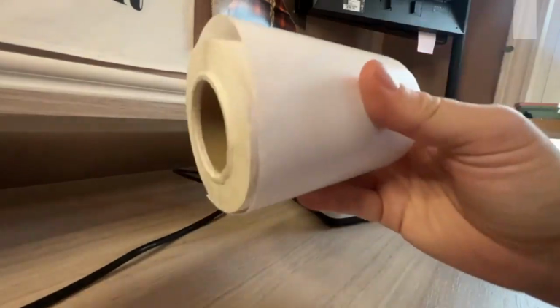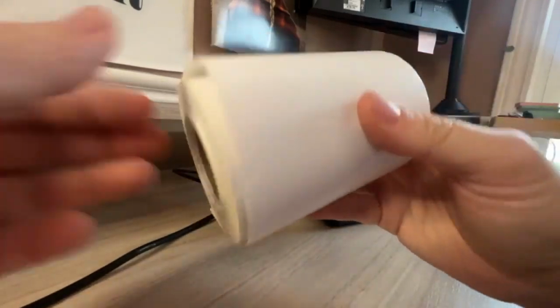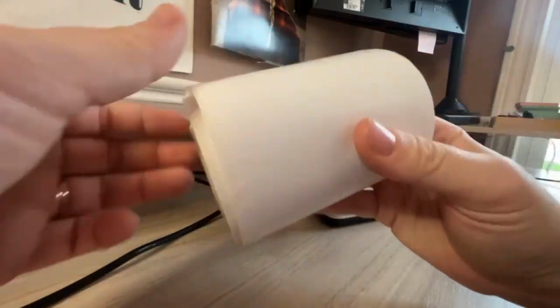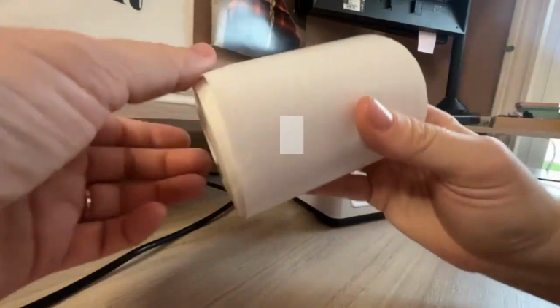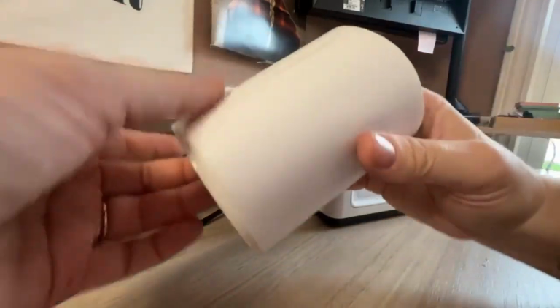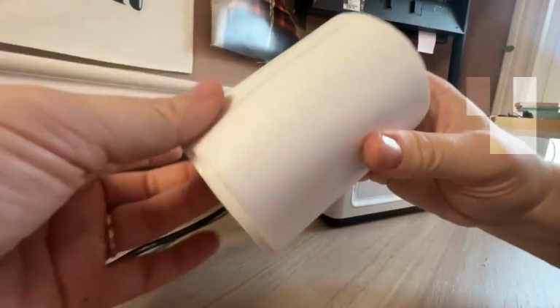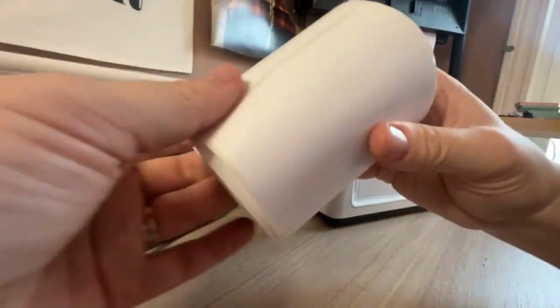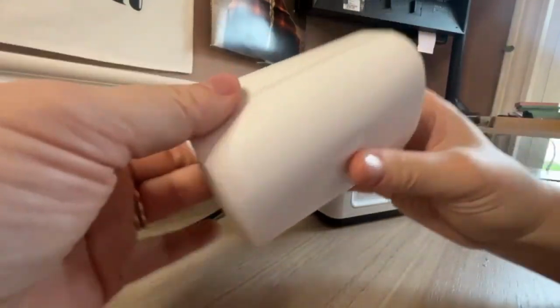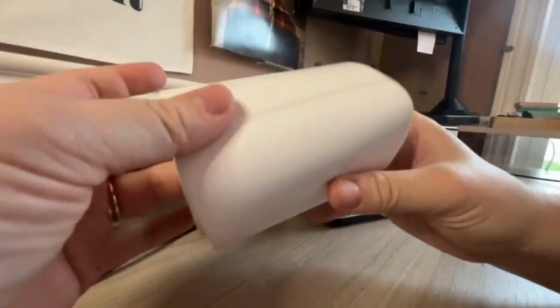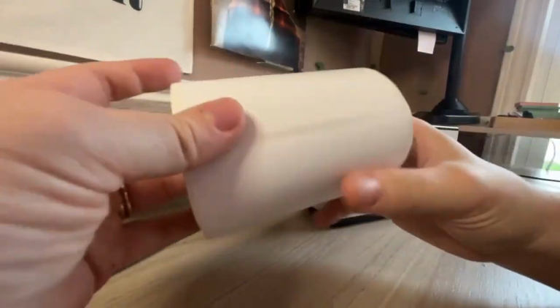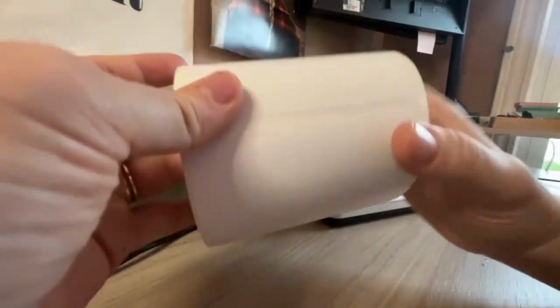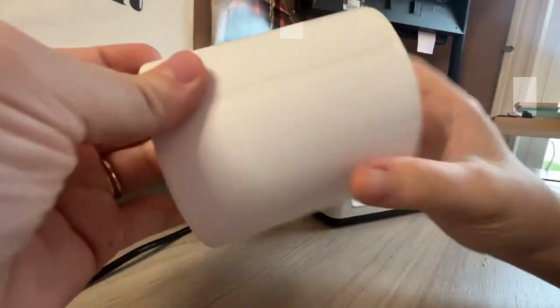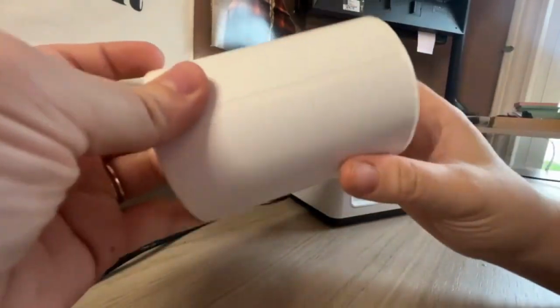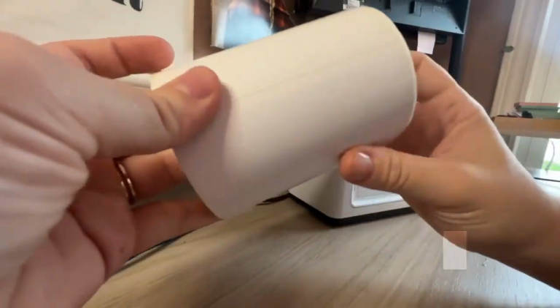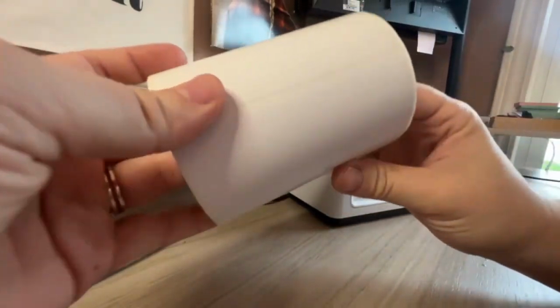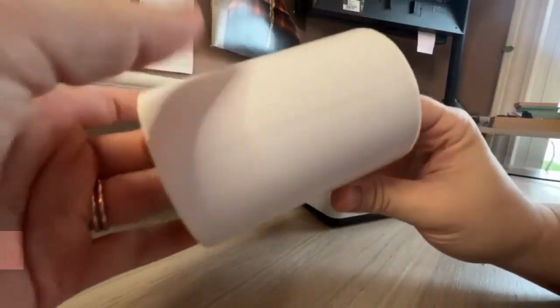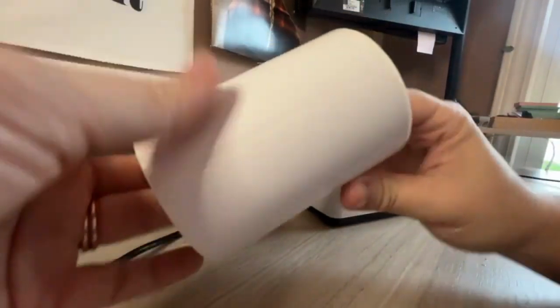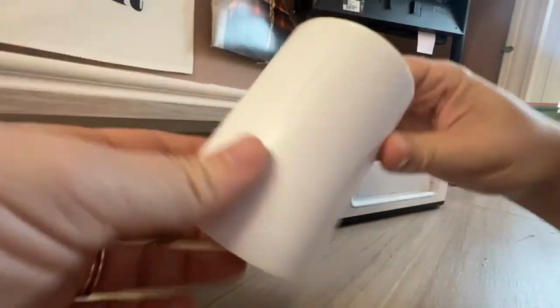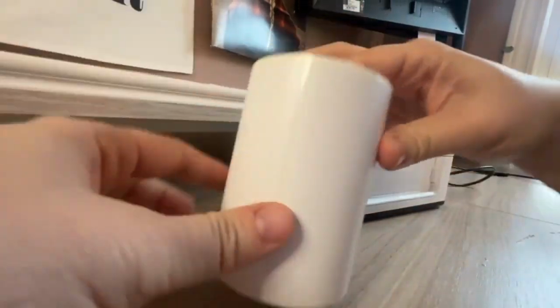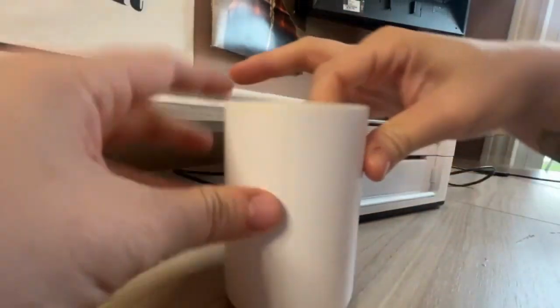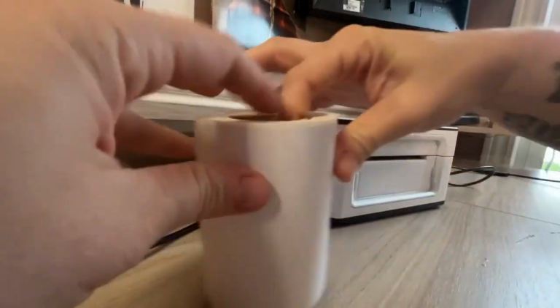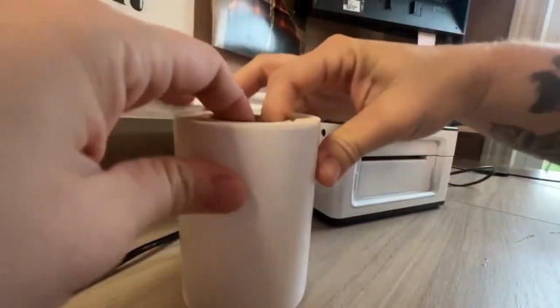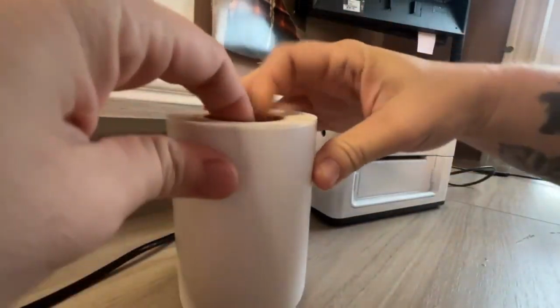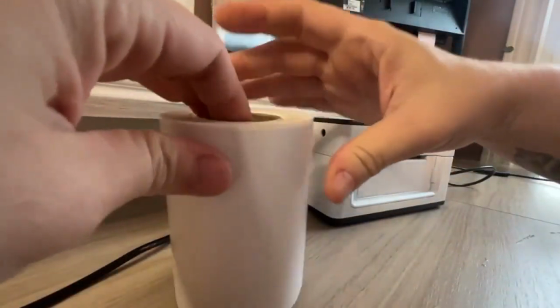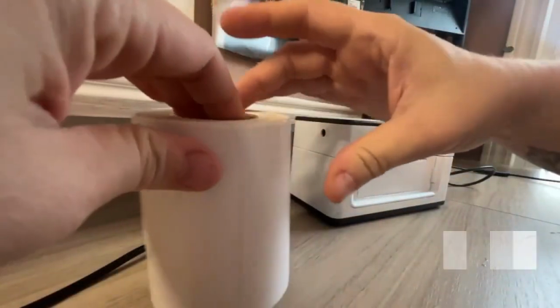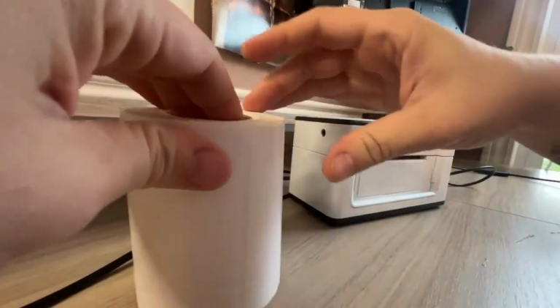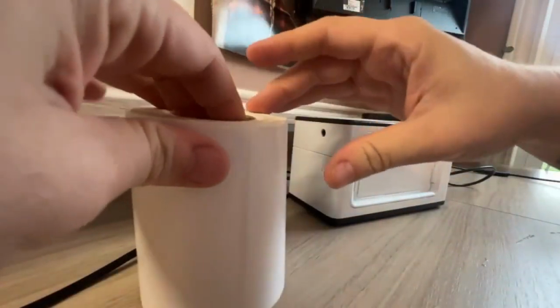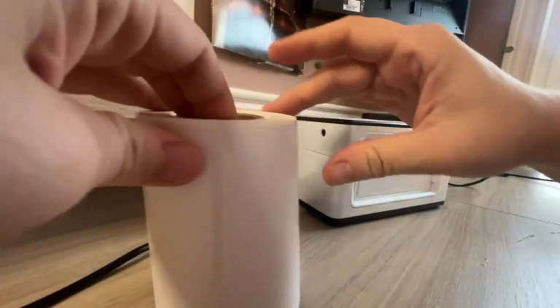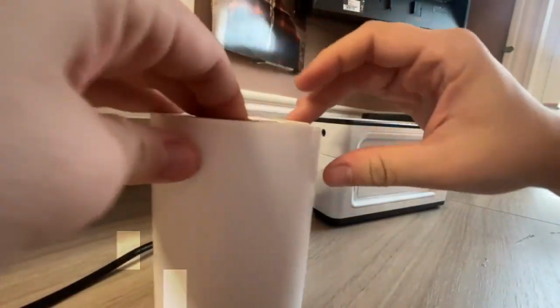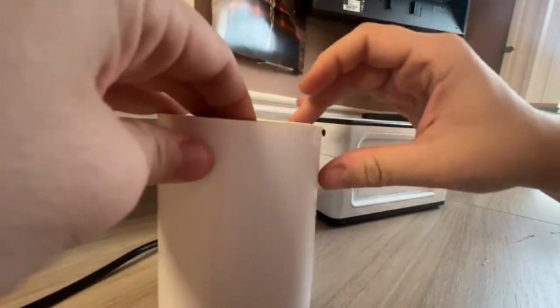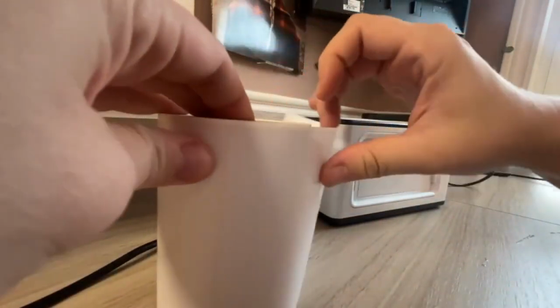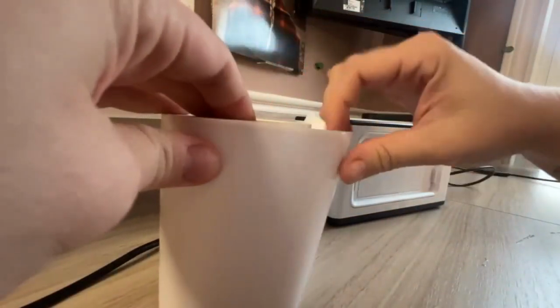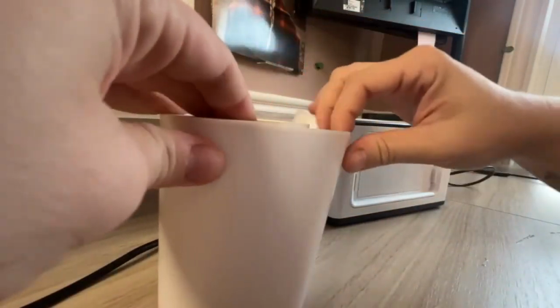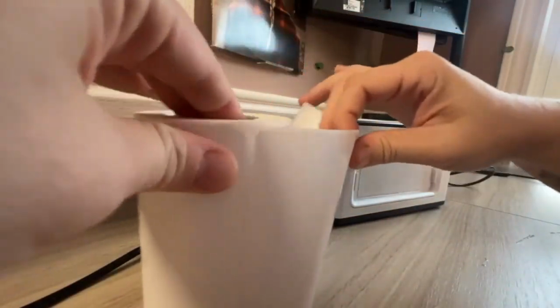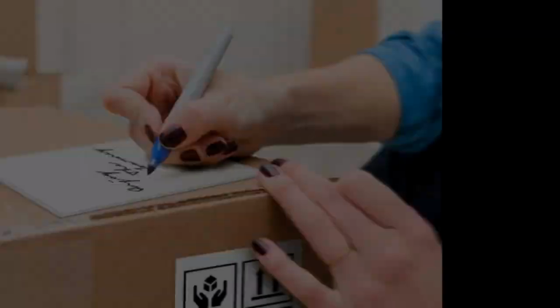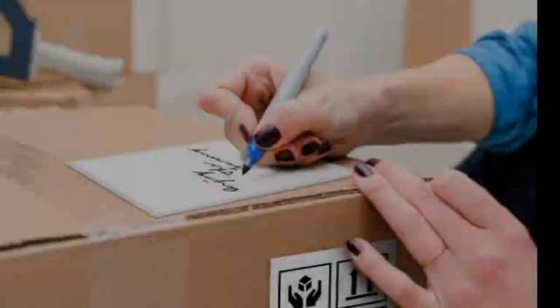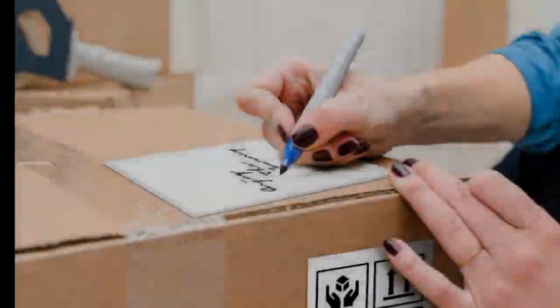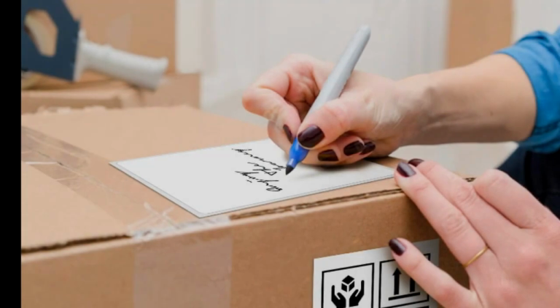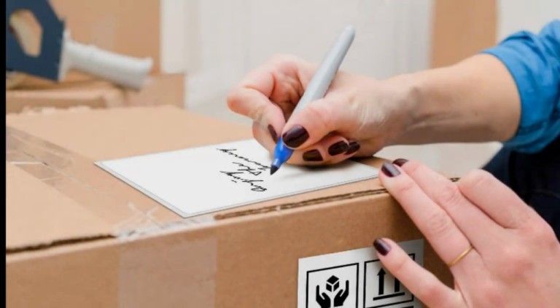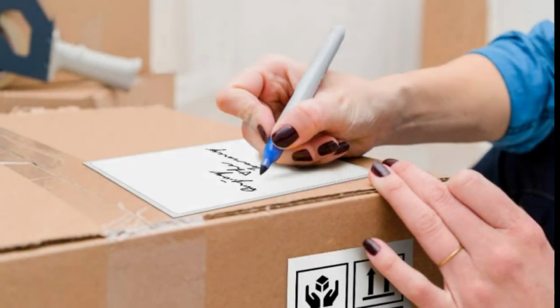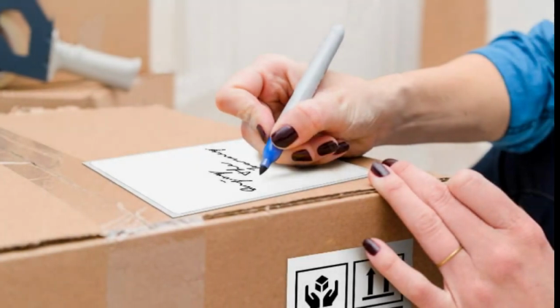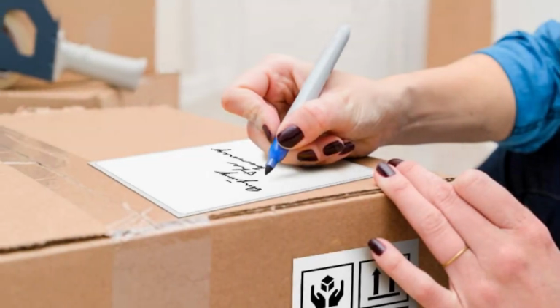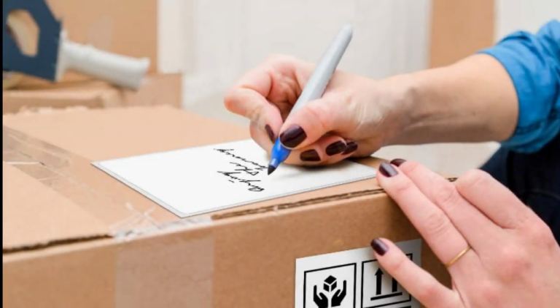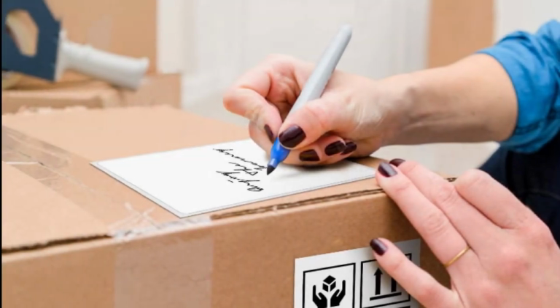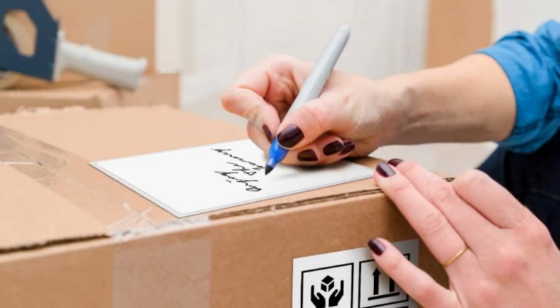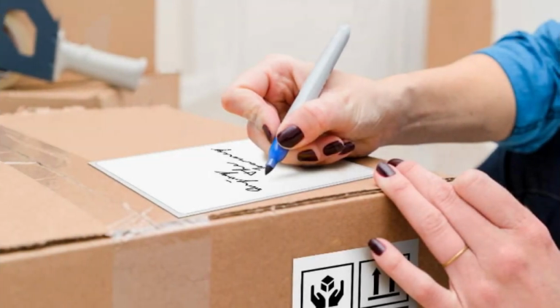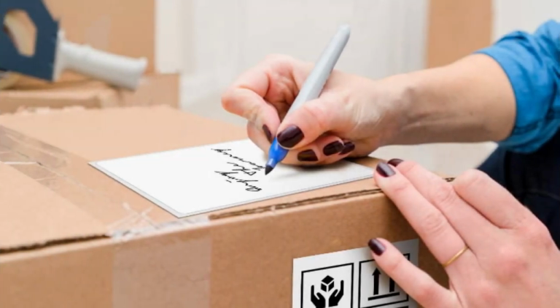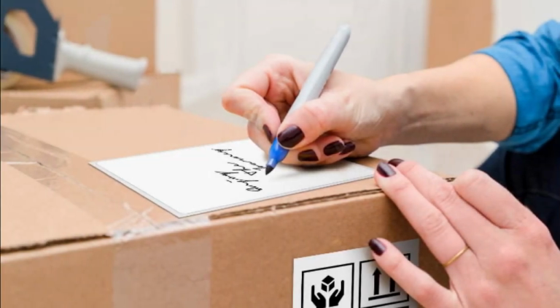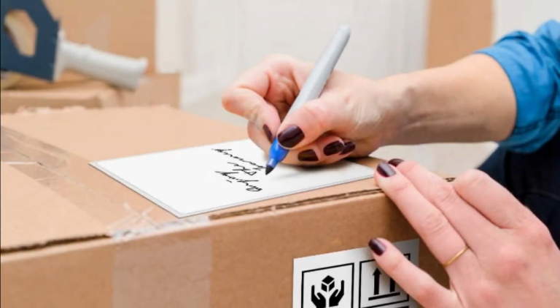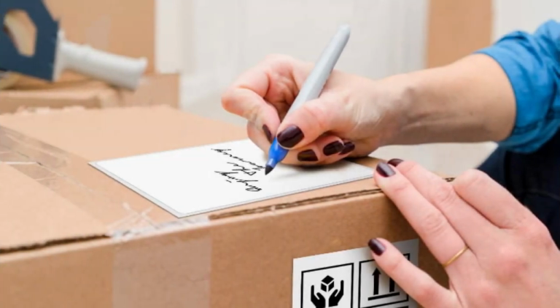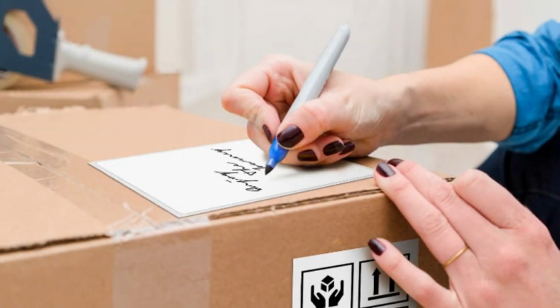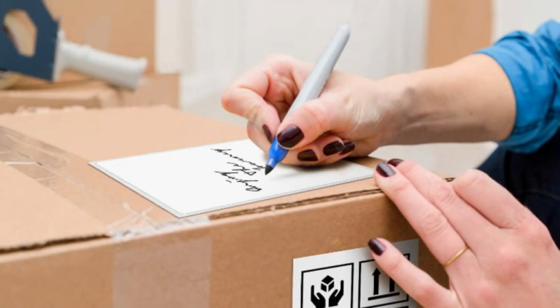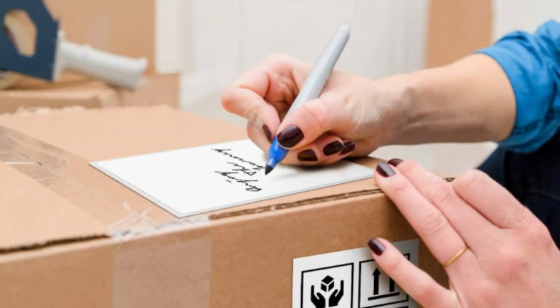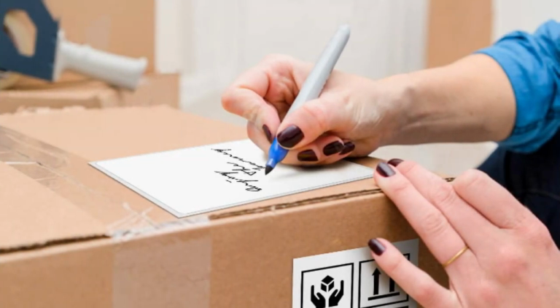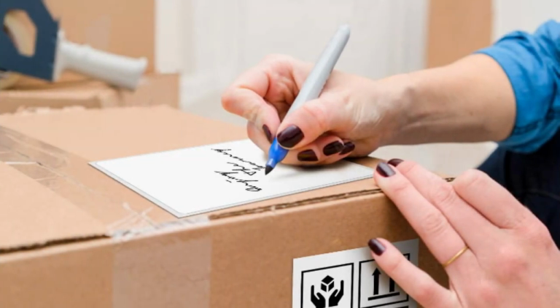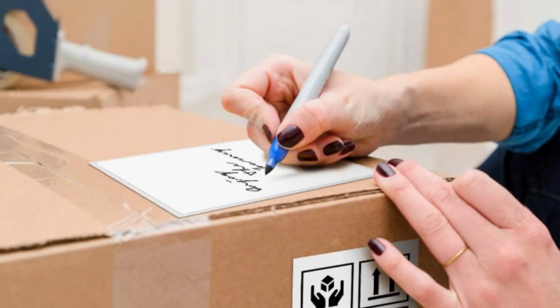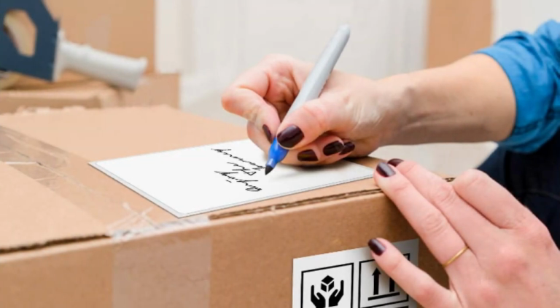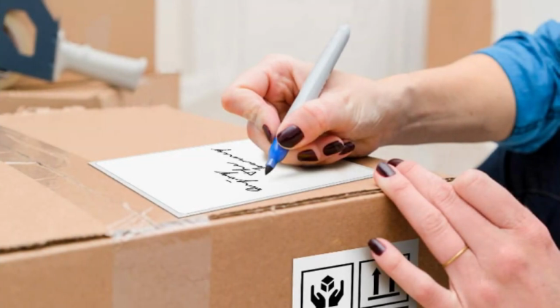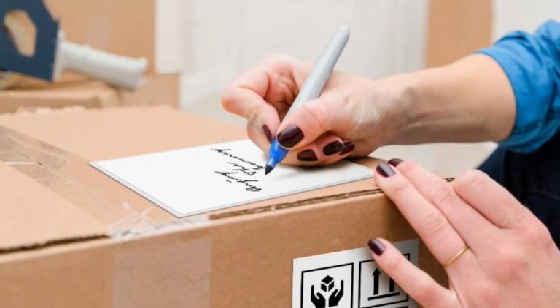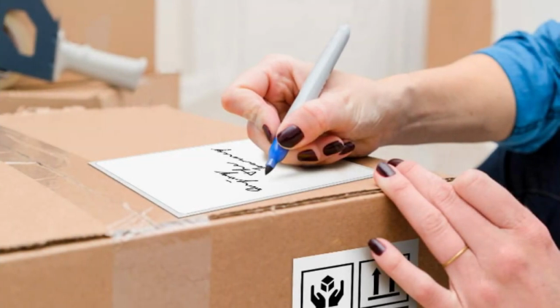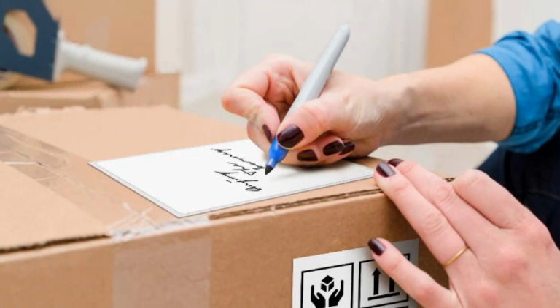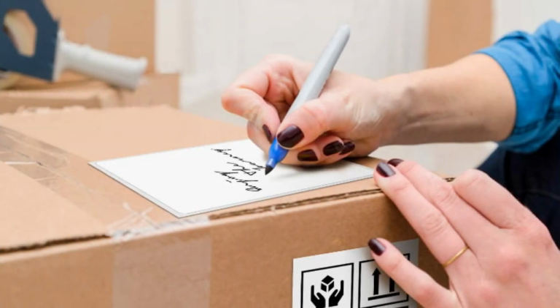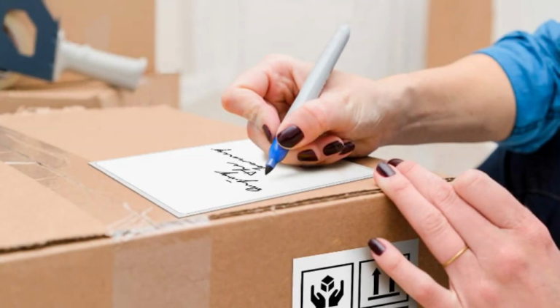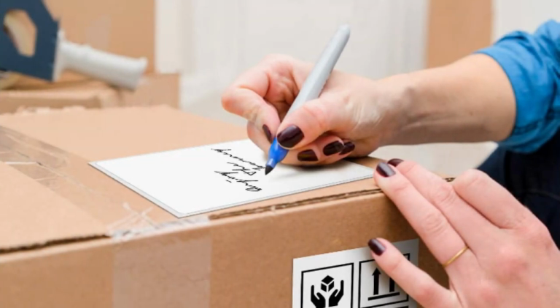MUNBYN Direct Thermal Paper has passed ROSE certification. It has been tested that the paper does not contain any carcinogens such as BPA or BPS.